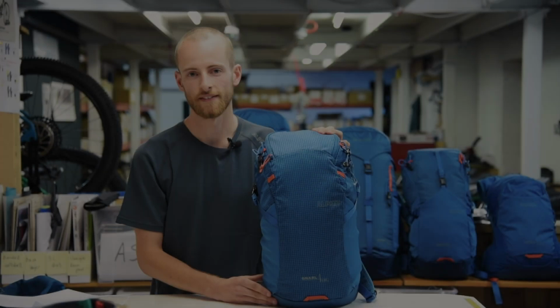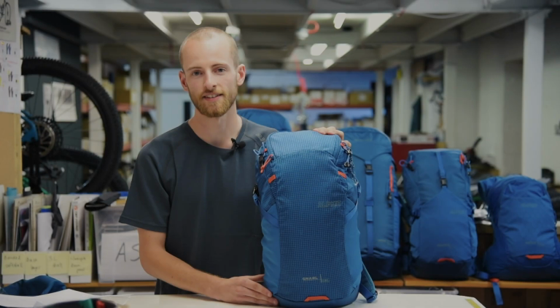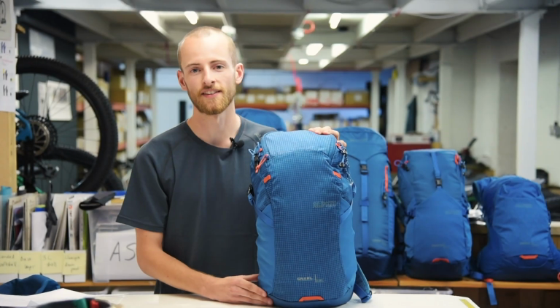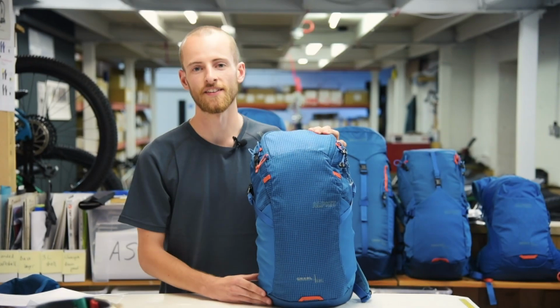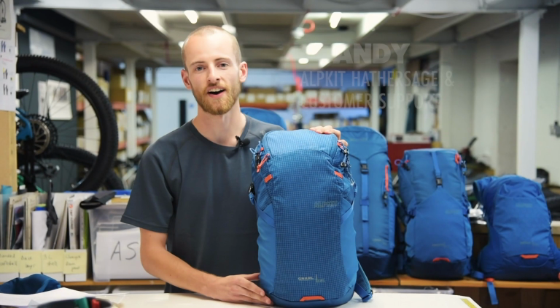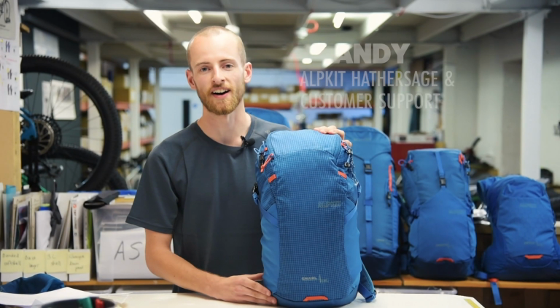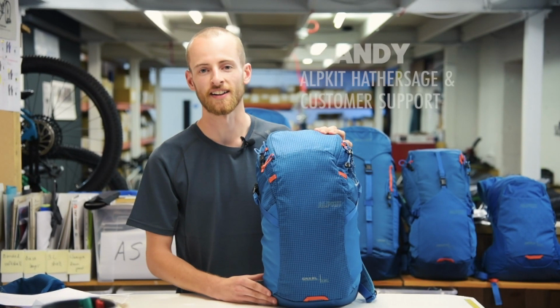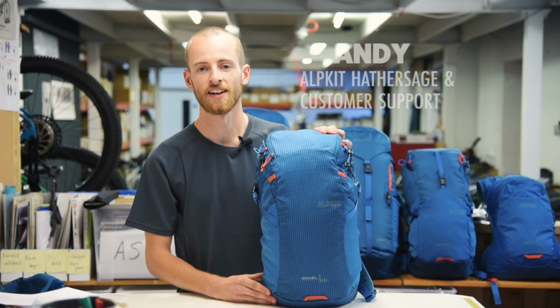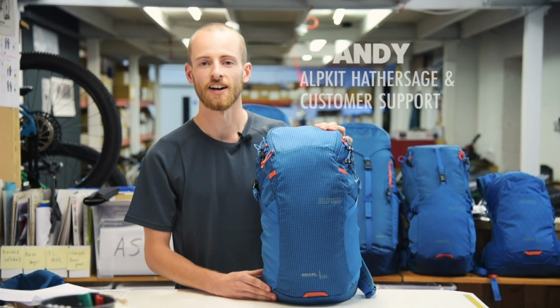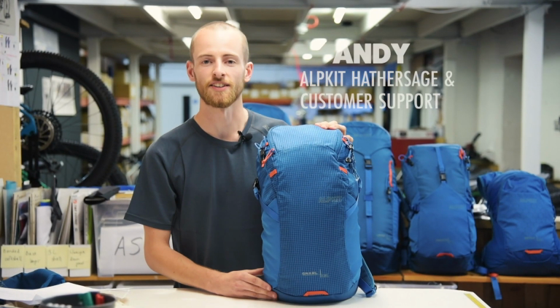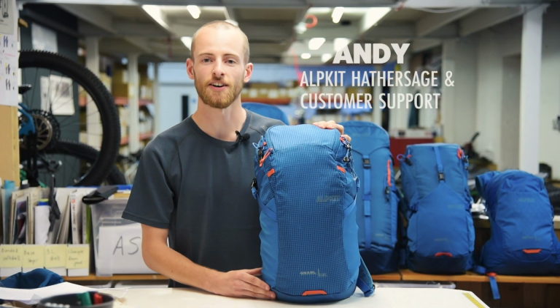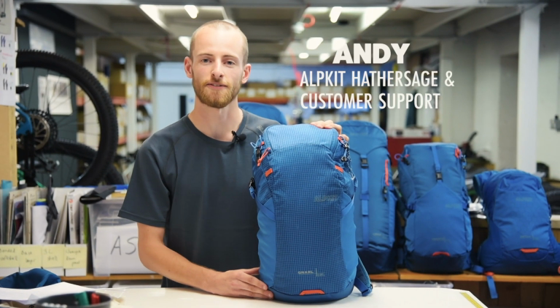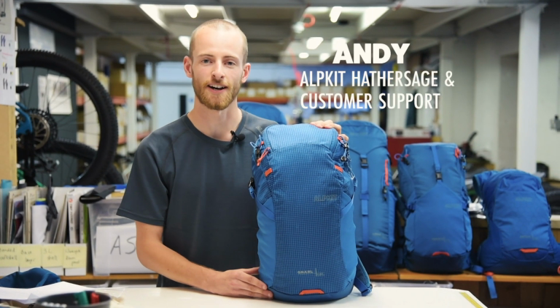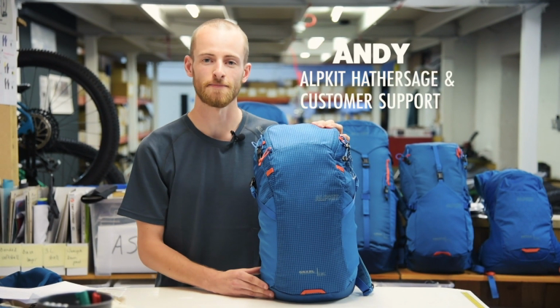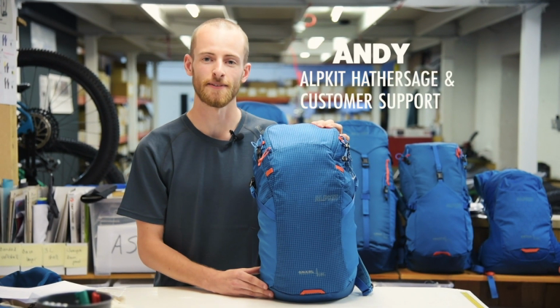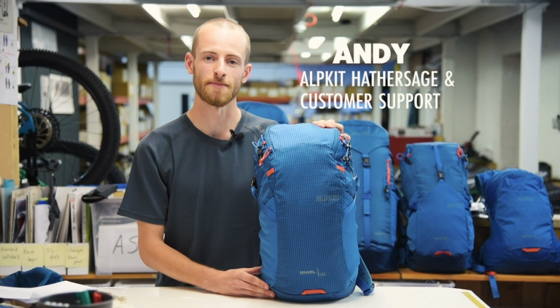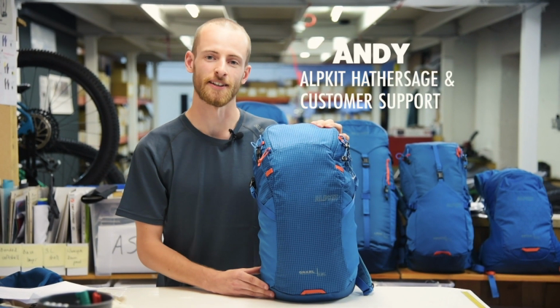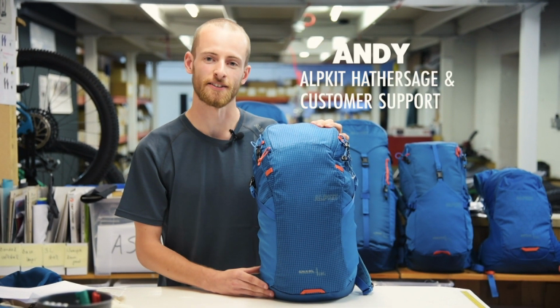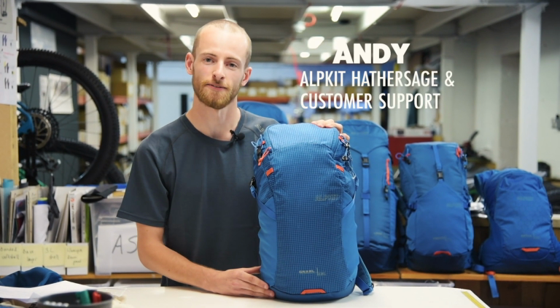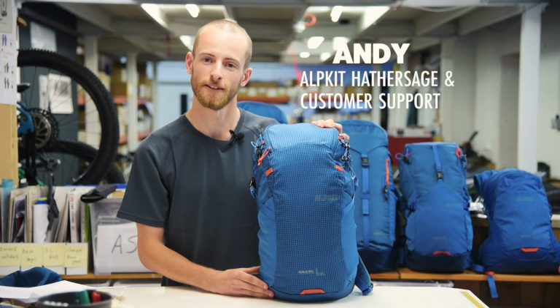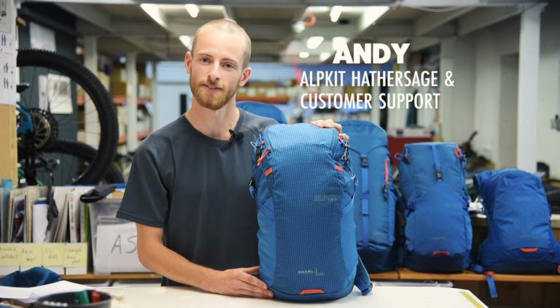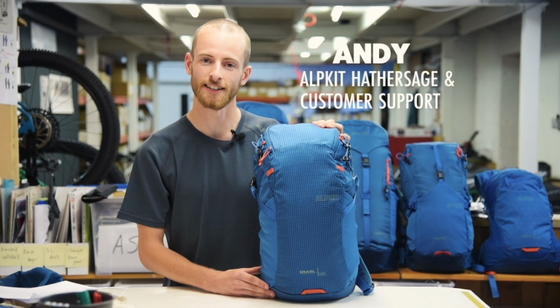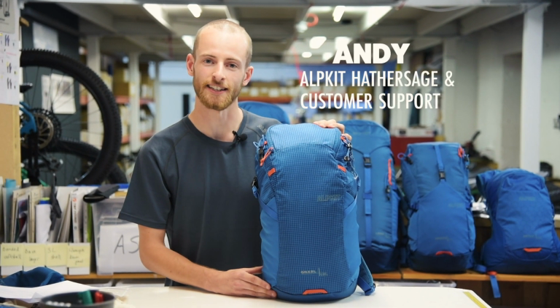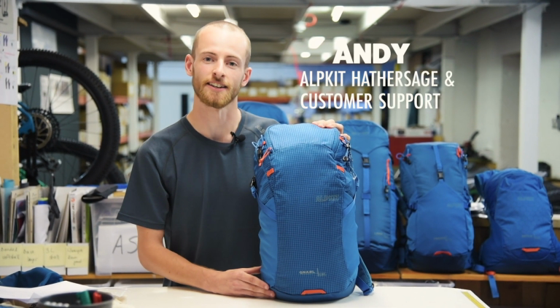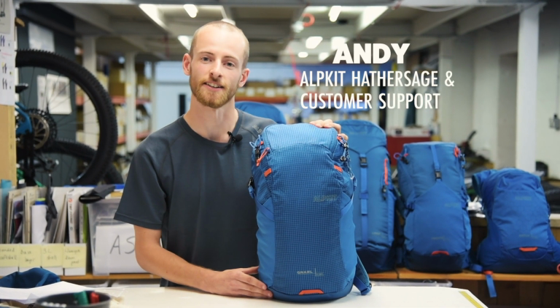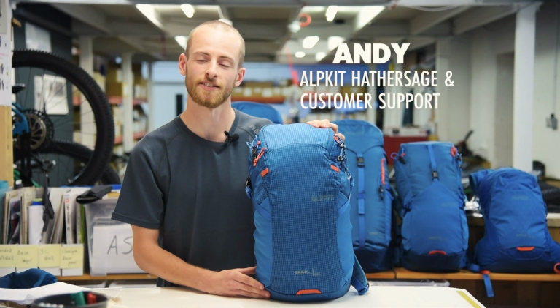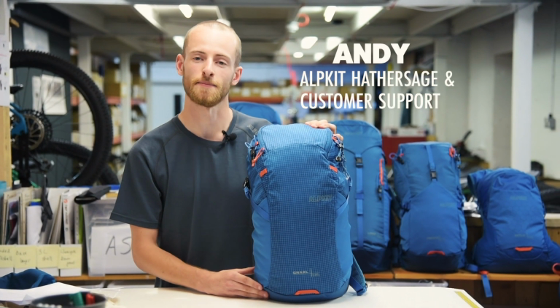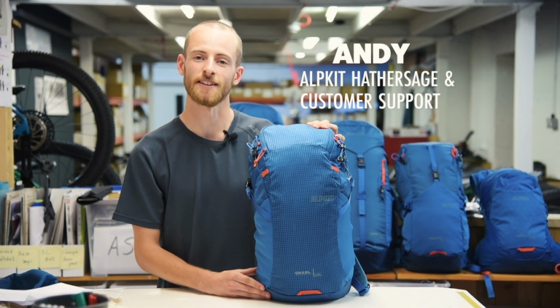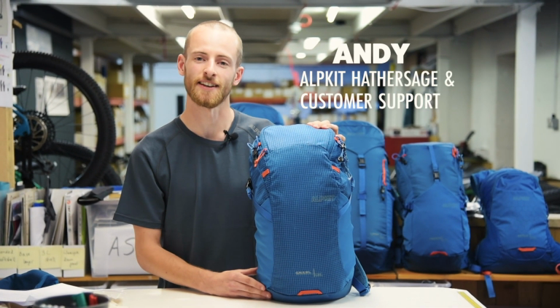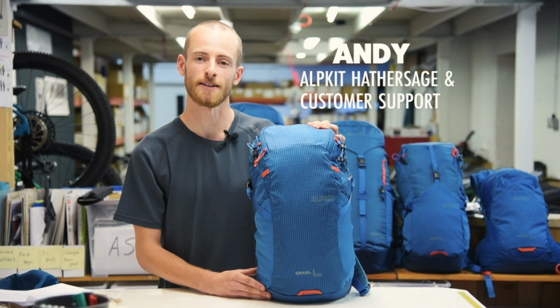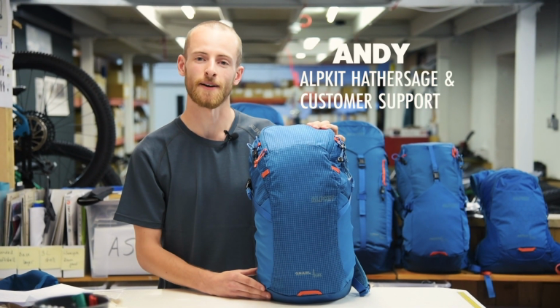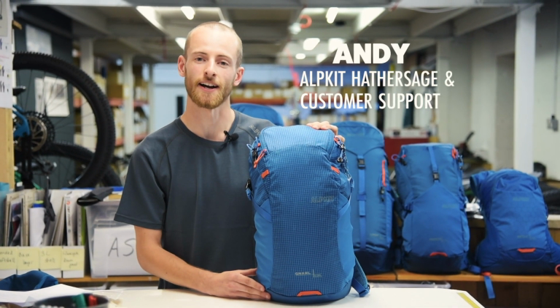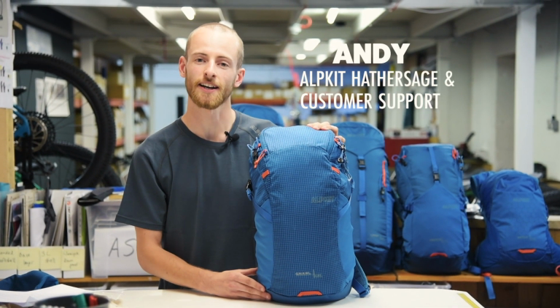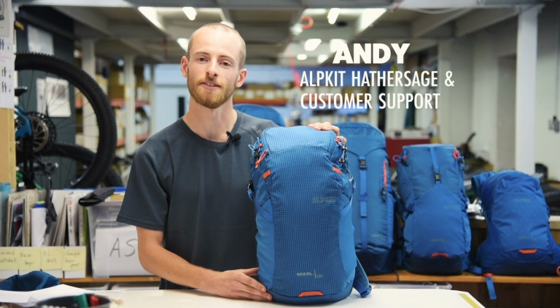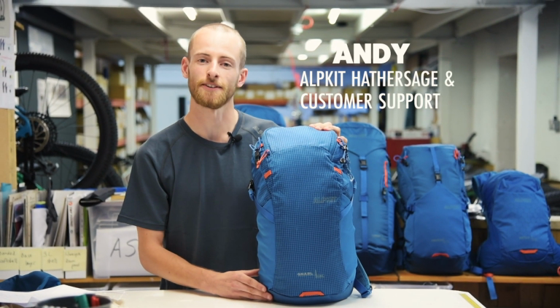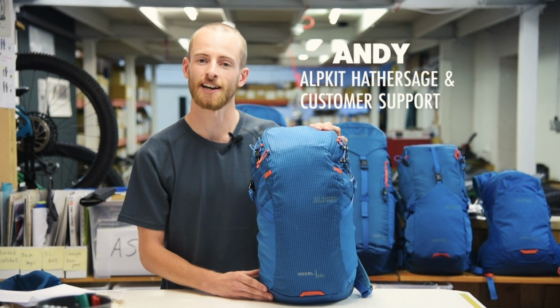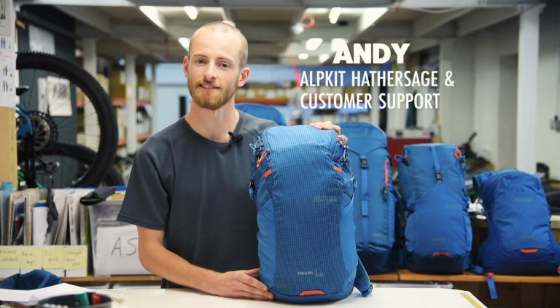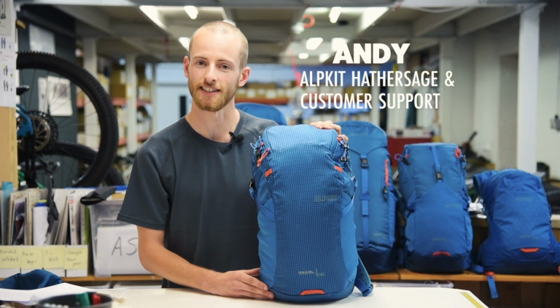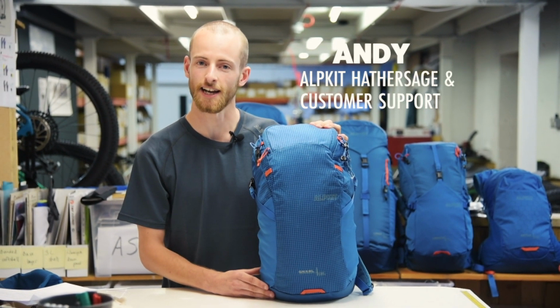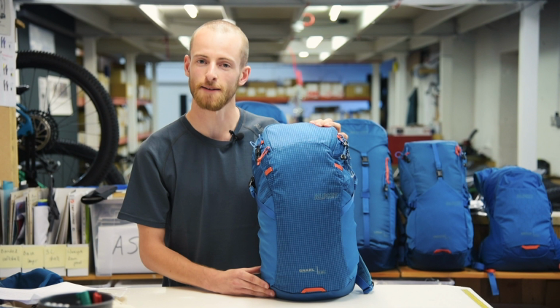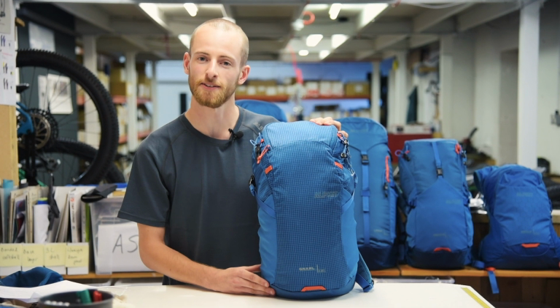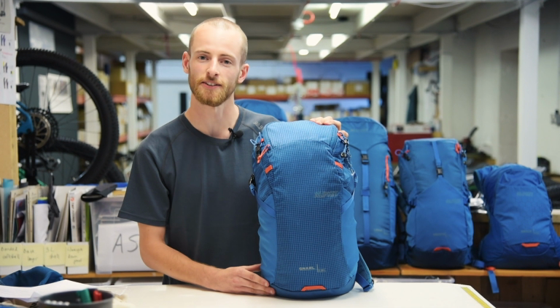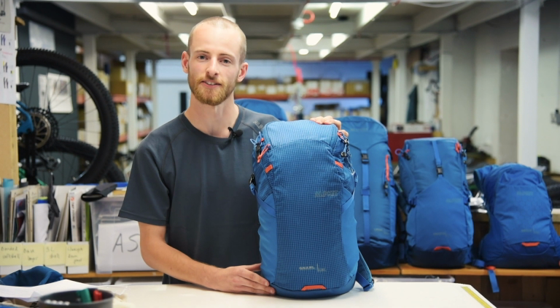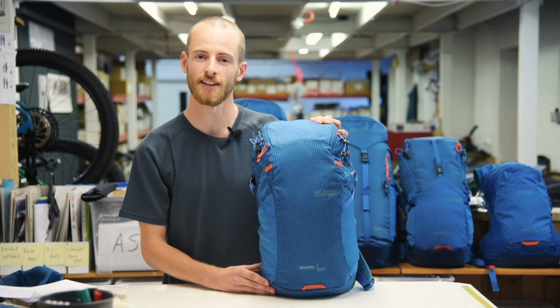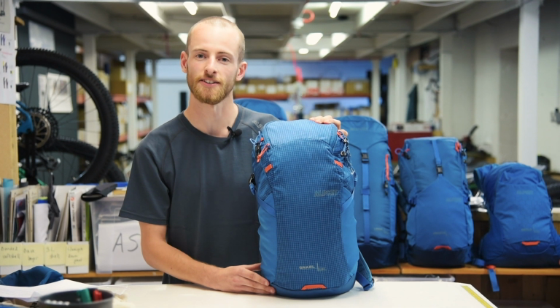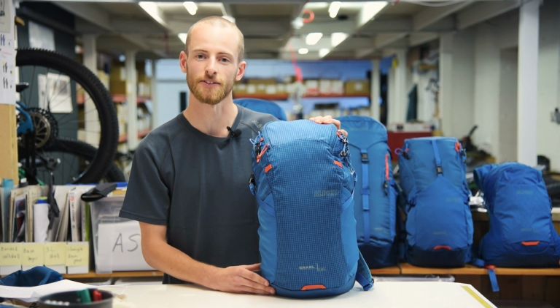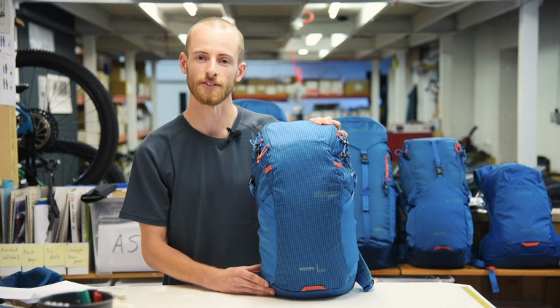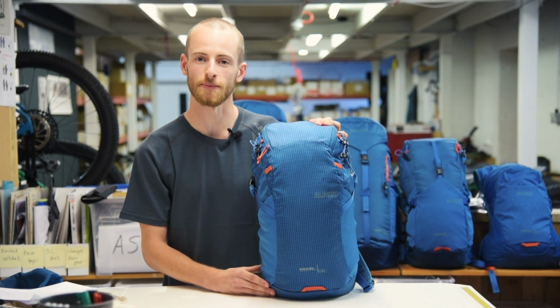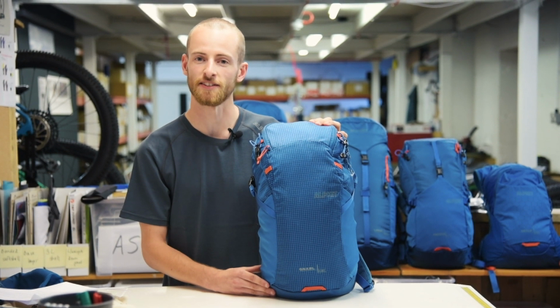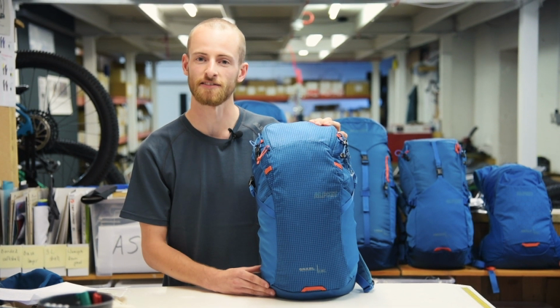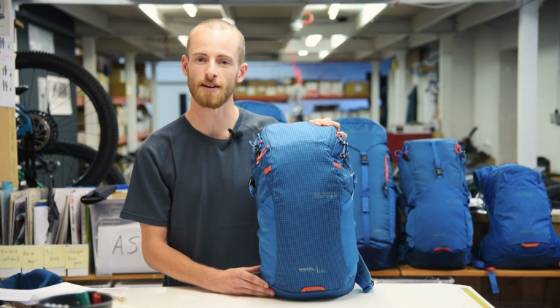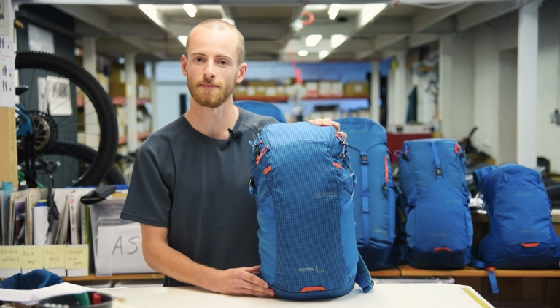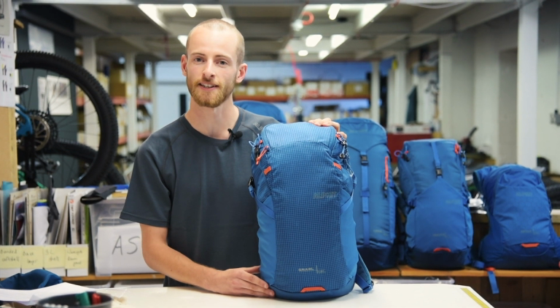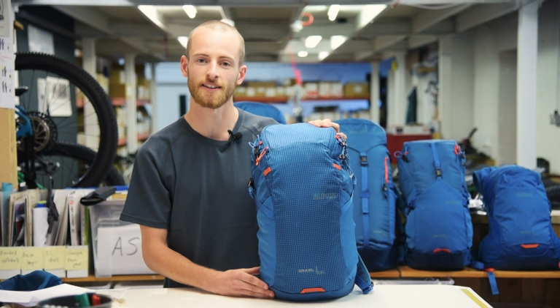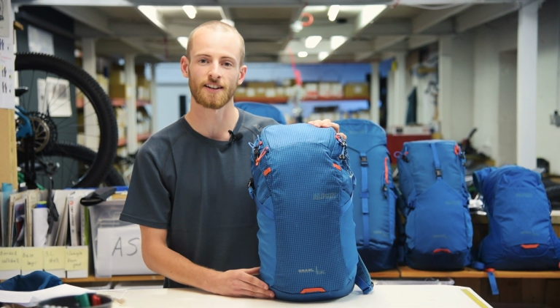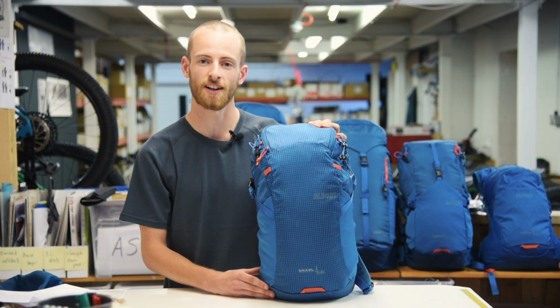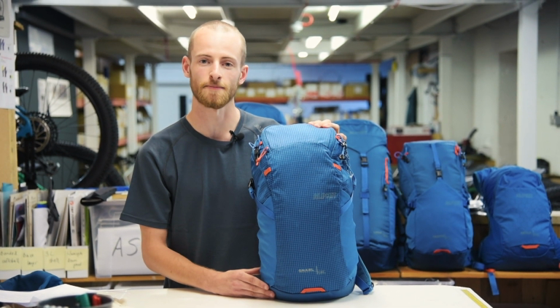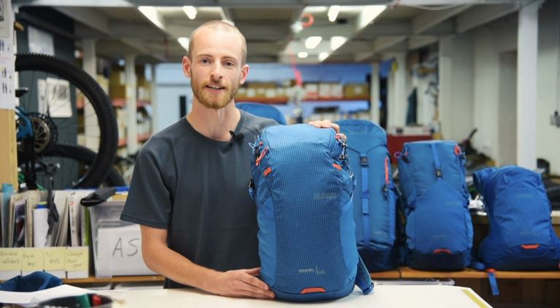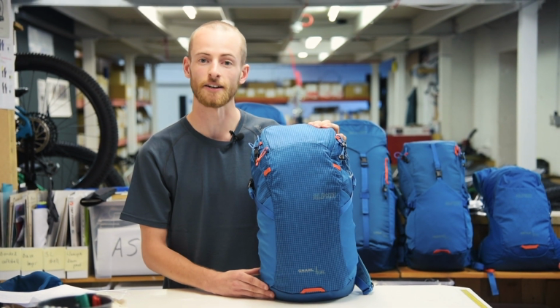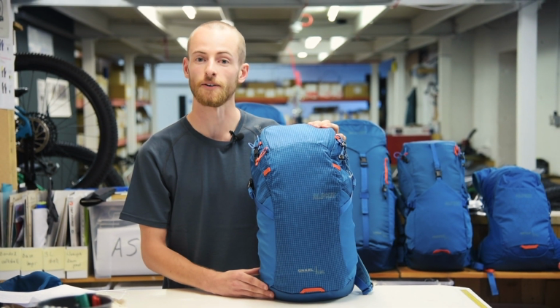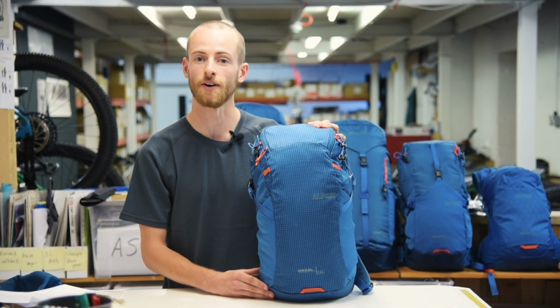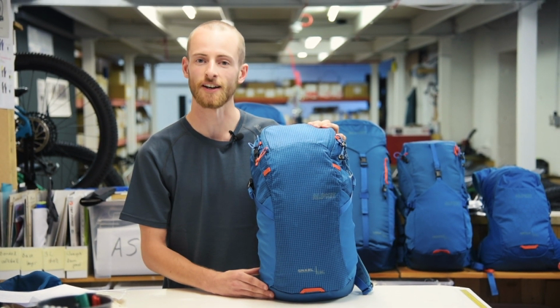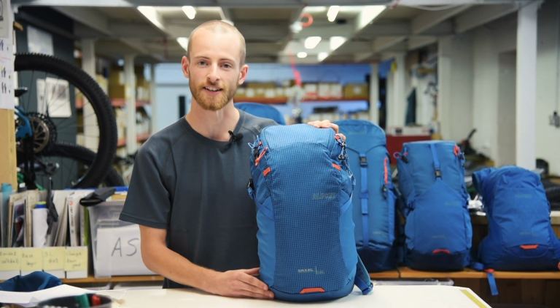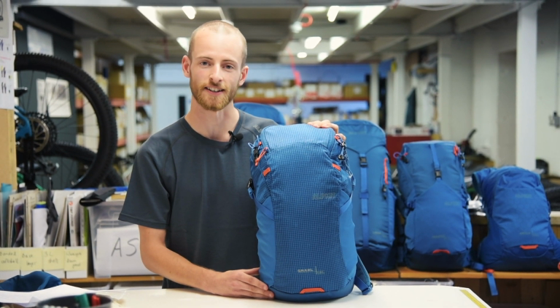This is the Nile, a tough and minimalist 15 litre summit day pack for carrying the absolute essentials when scrambling, climbing or hiking.